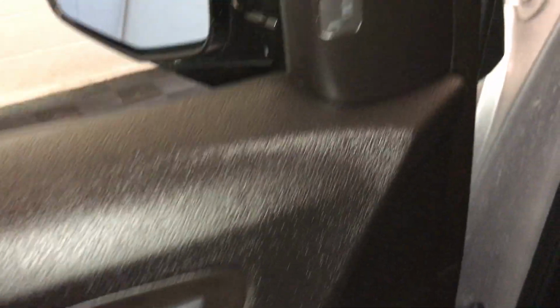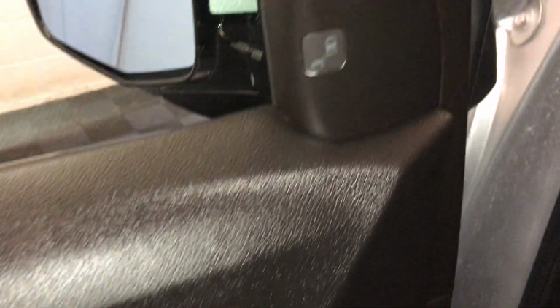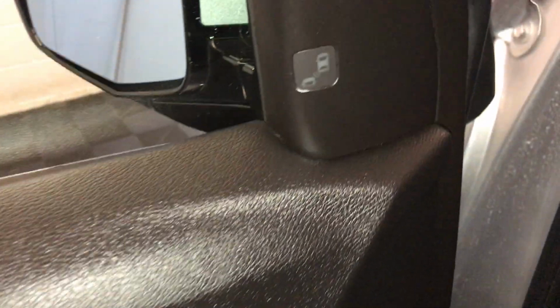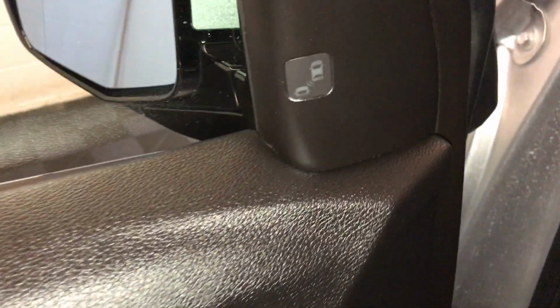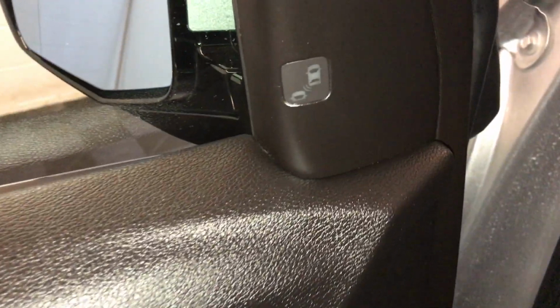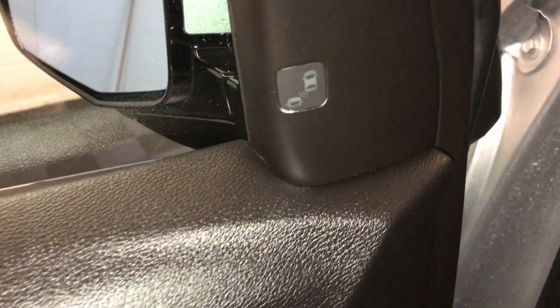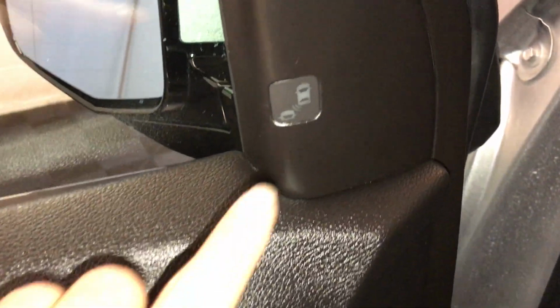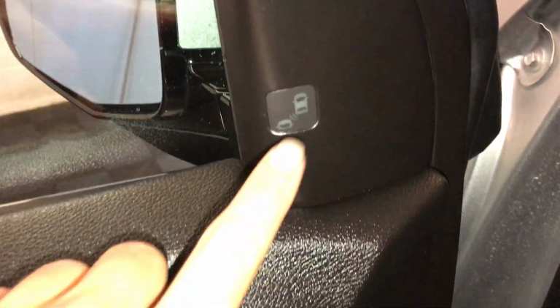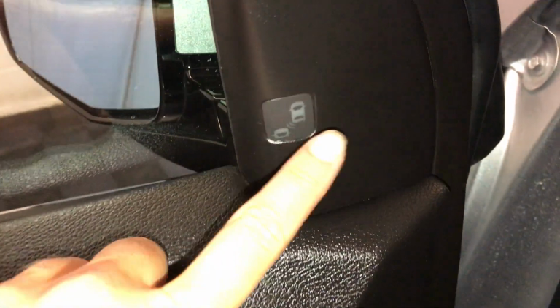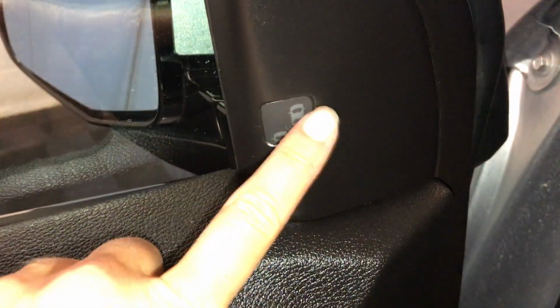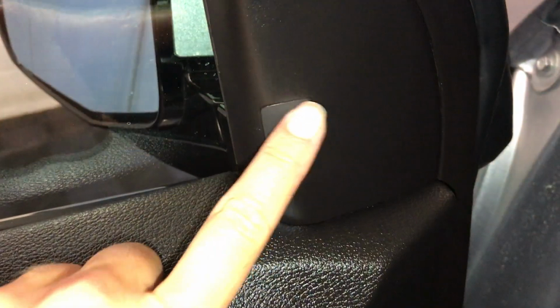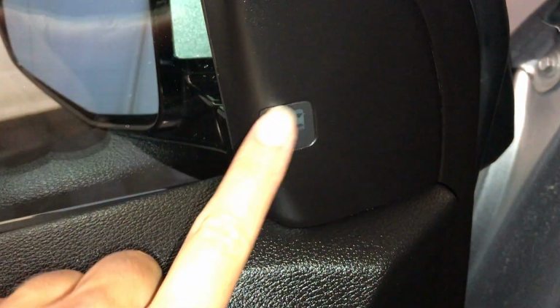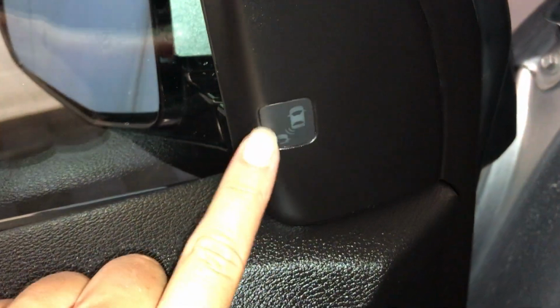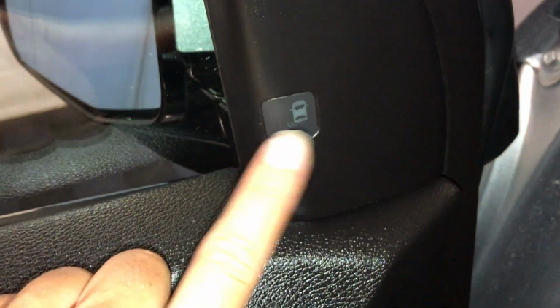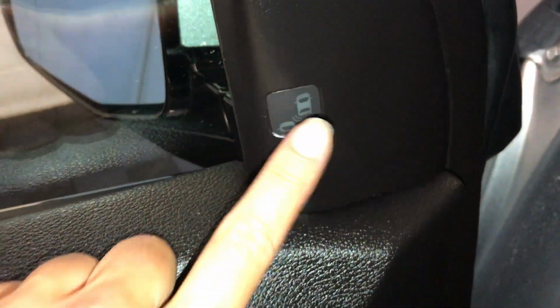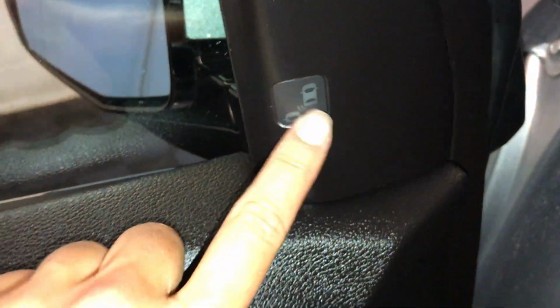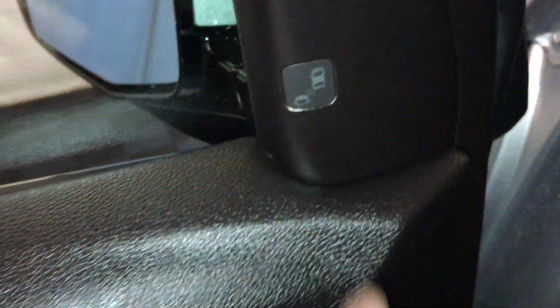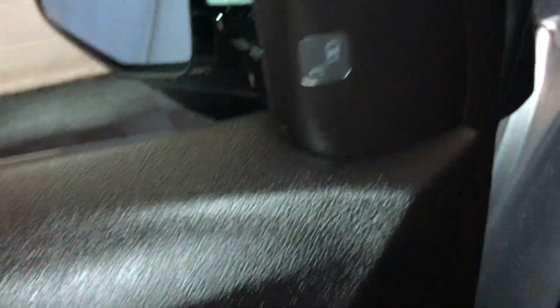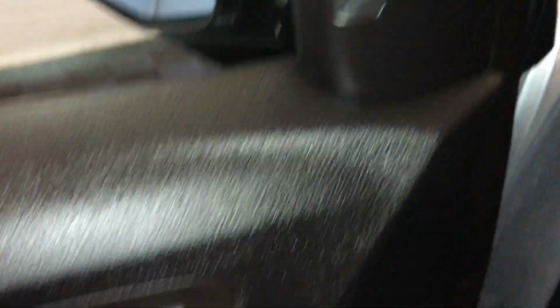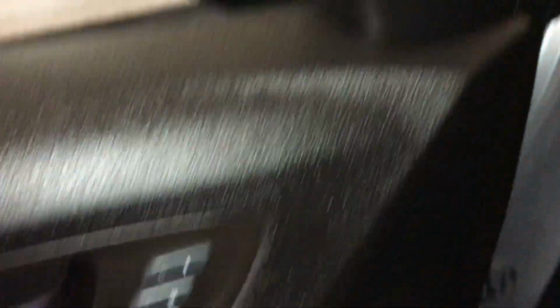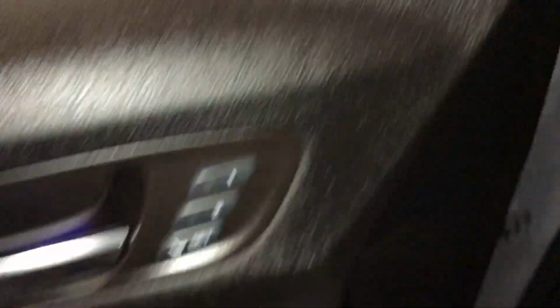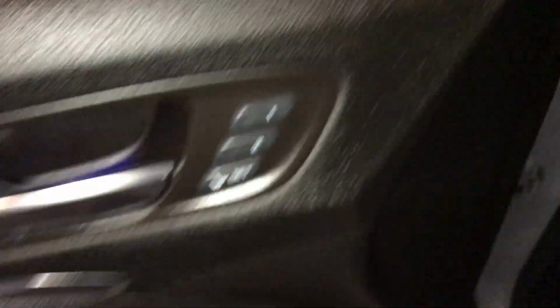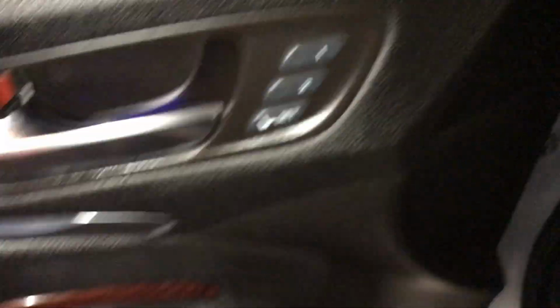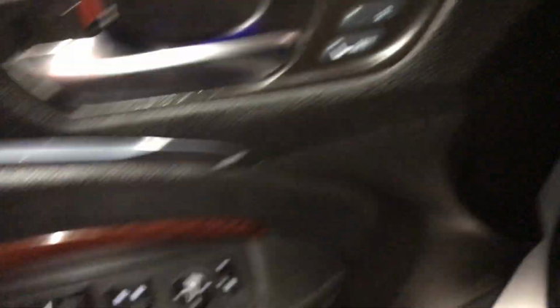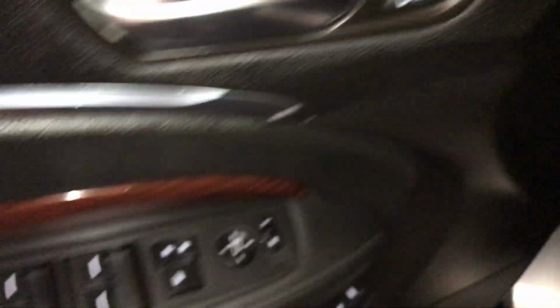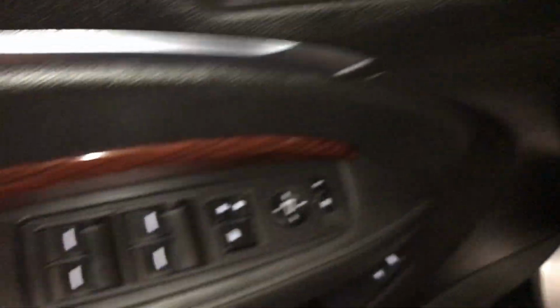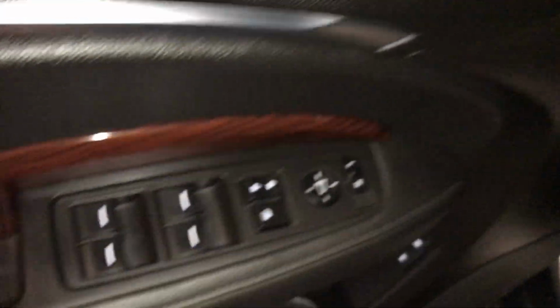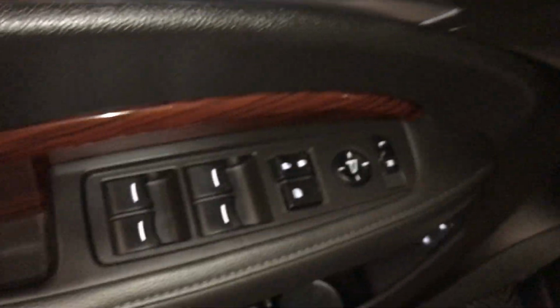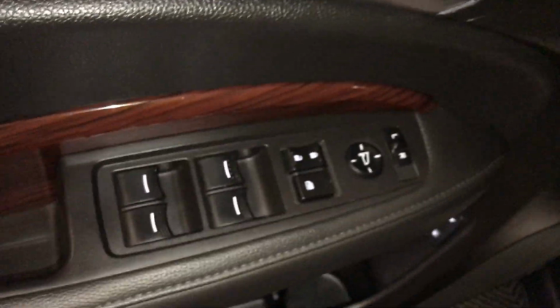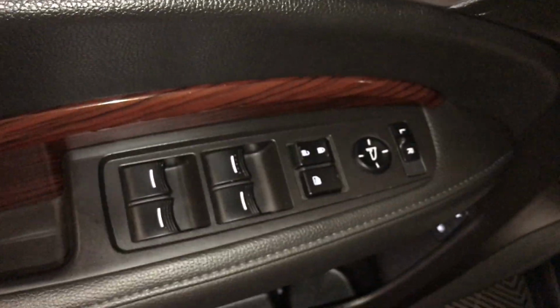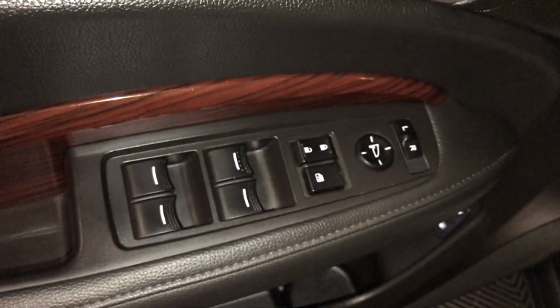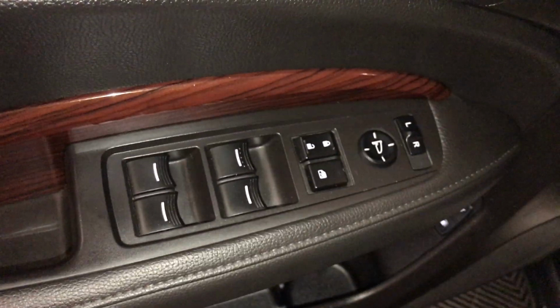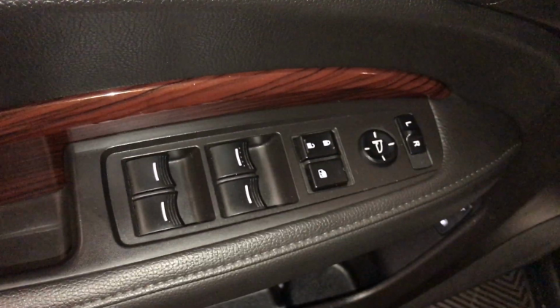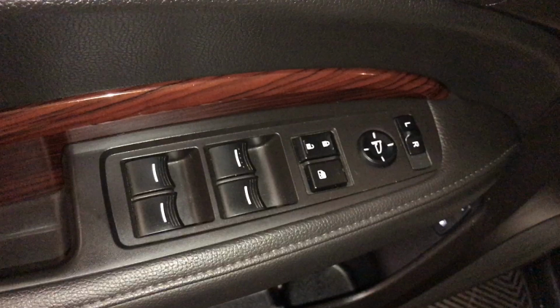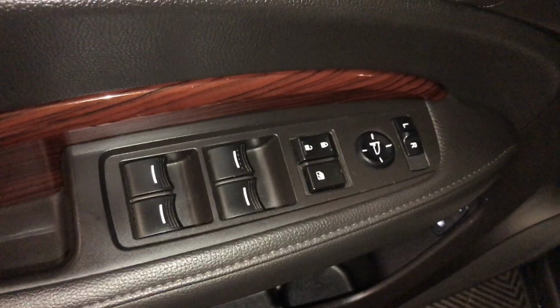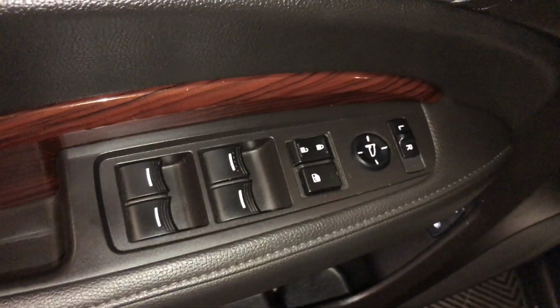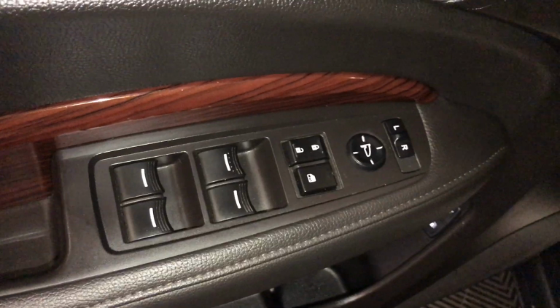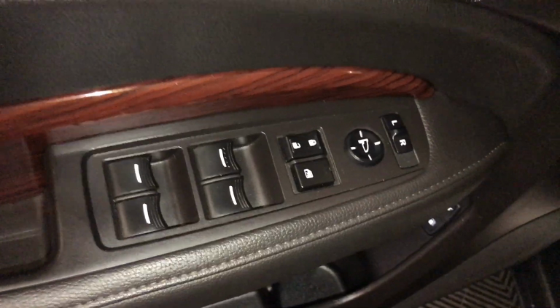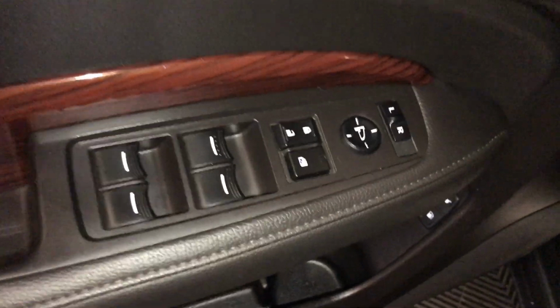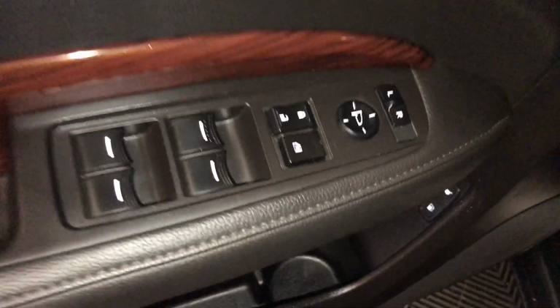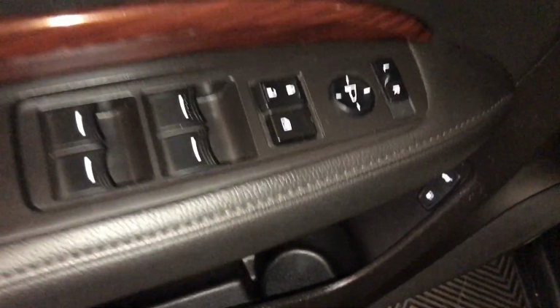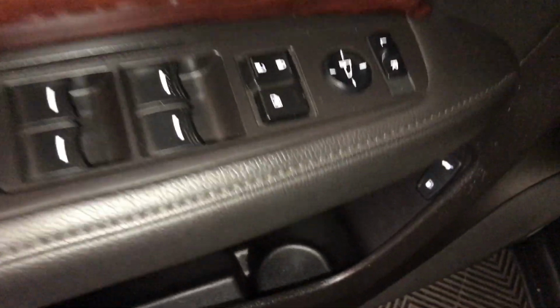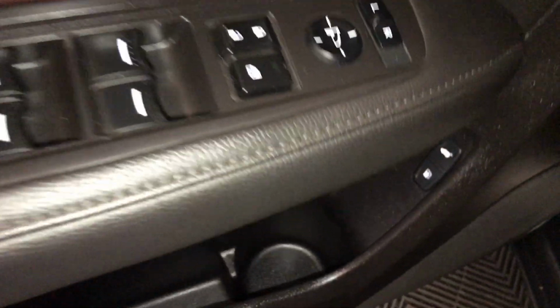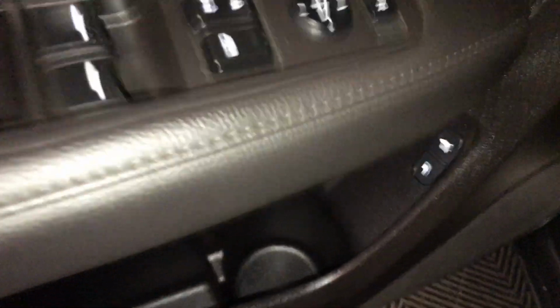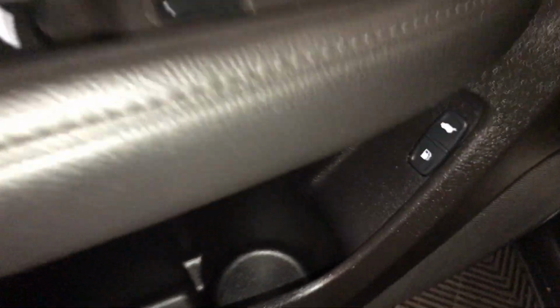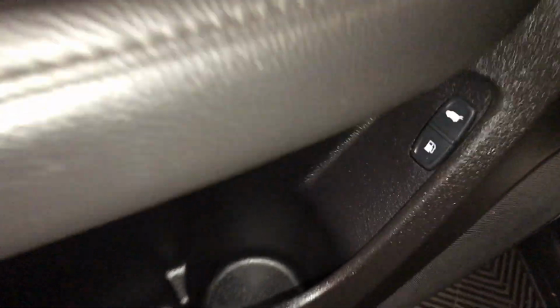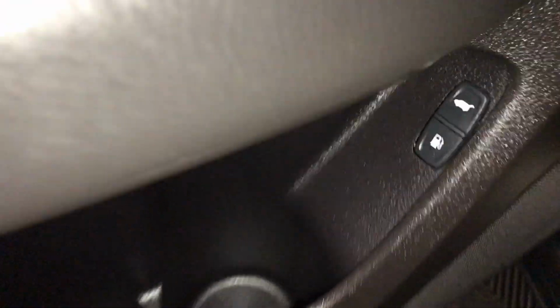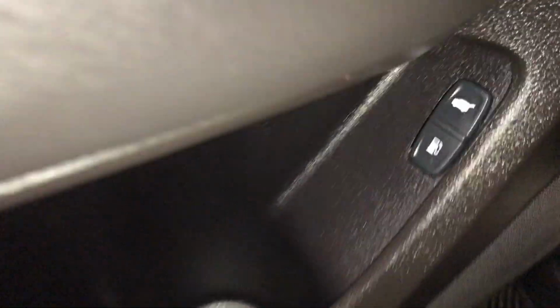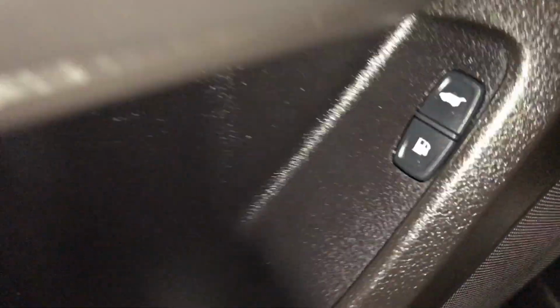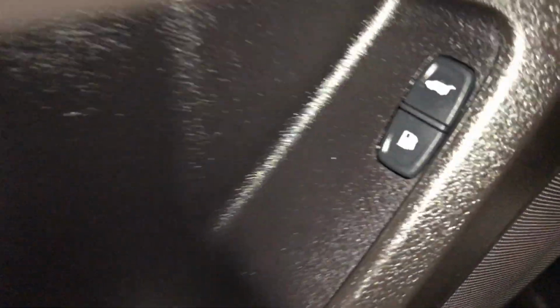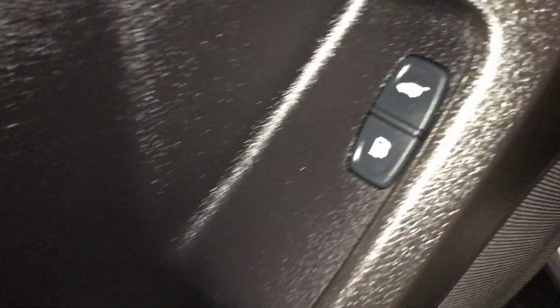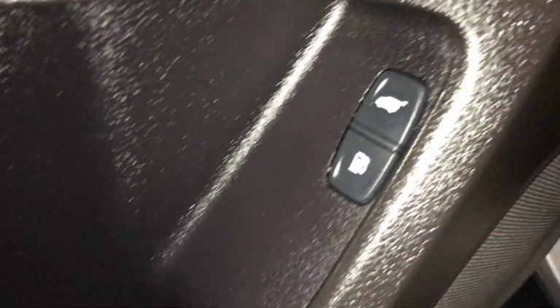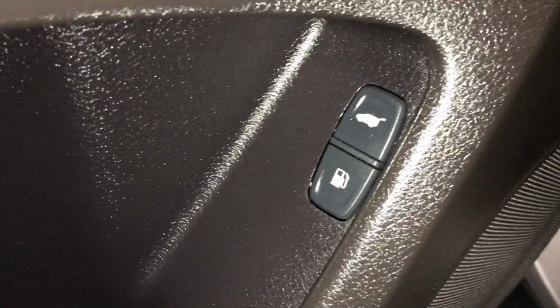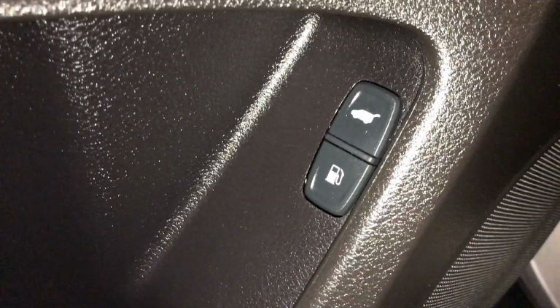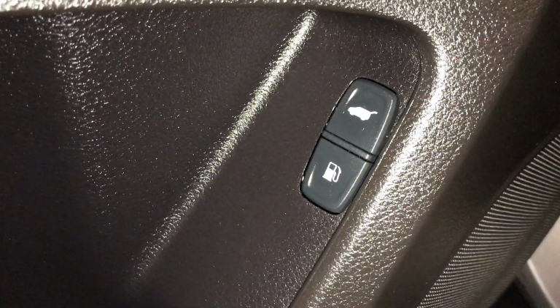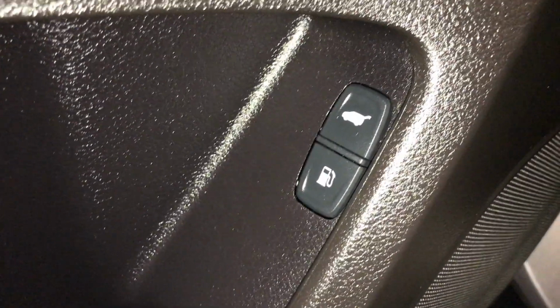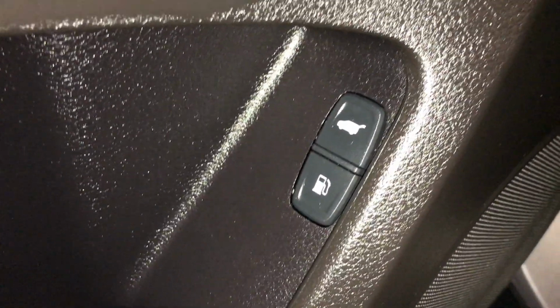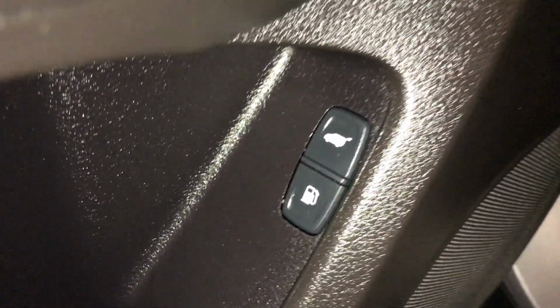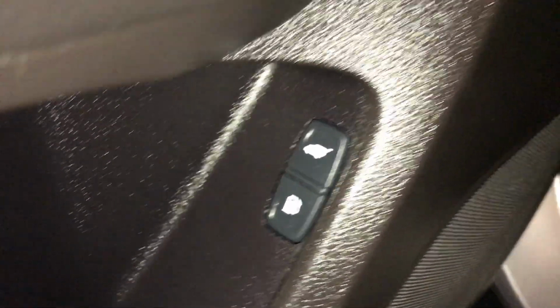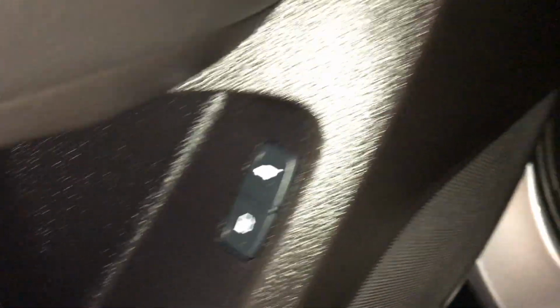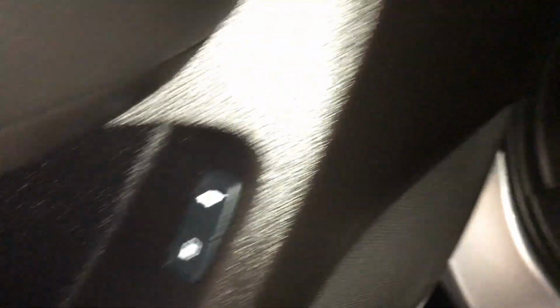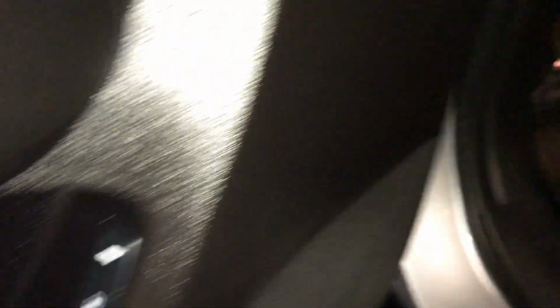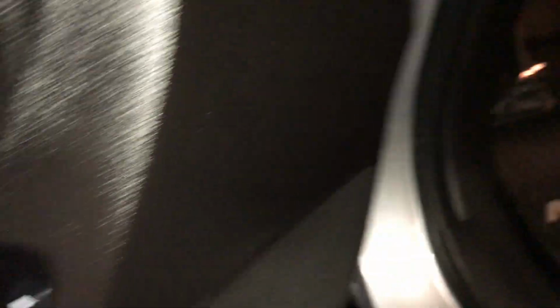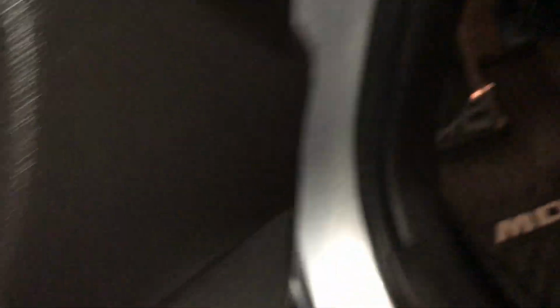Blind spot monitoring. This is the emblem — it illuminates. Powered windows, locks and side mirrors, trunk and gas cap release.